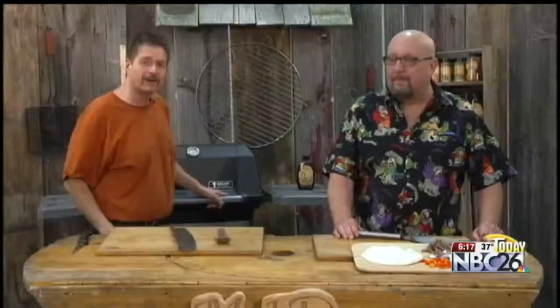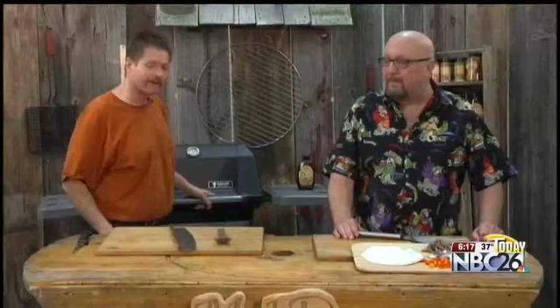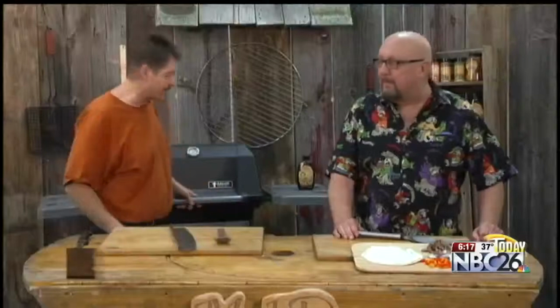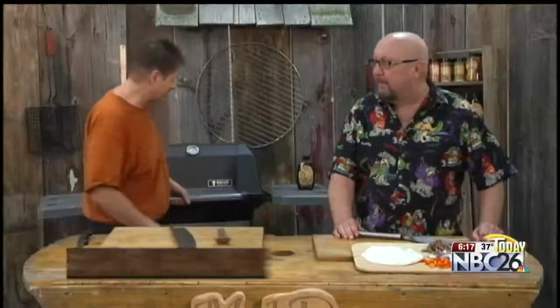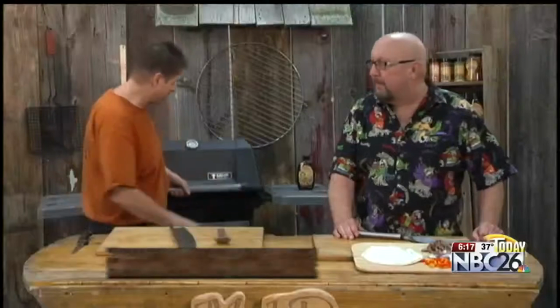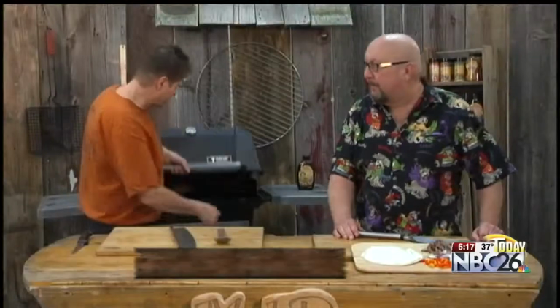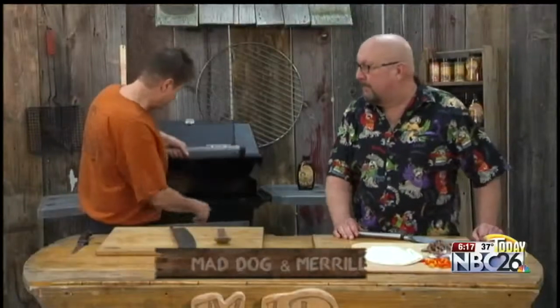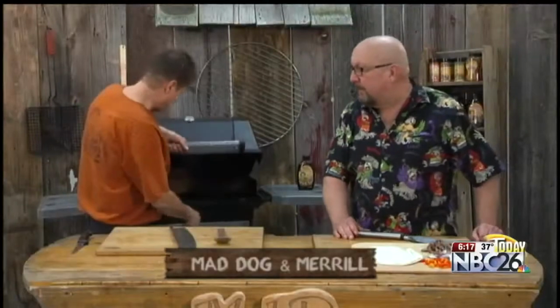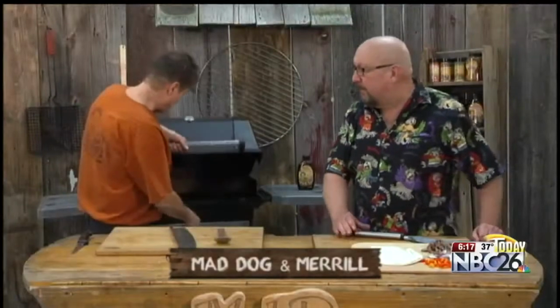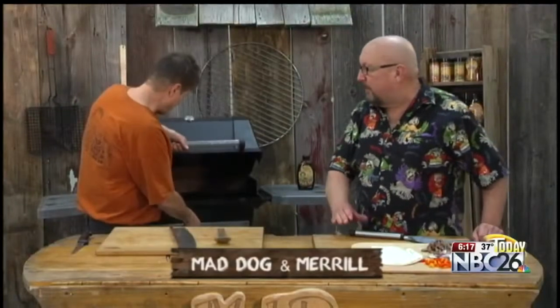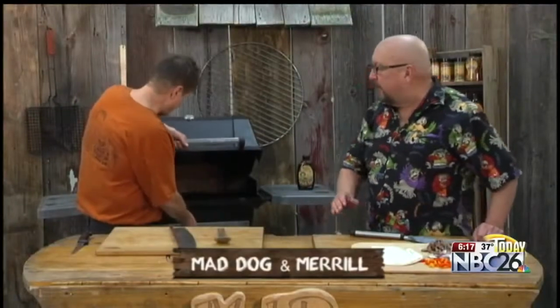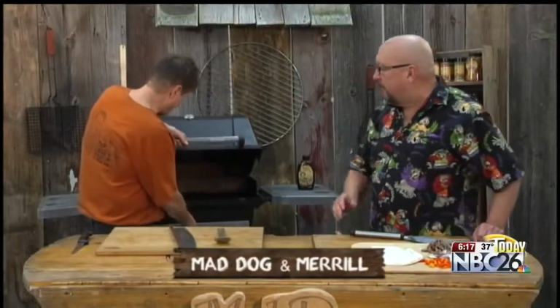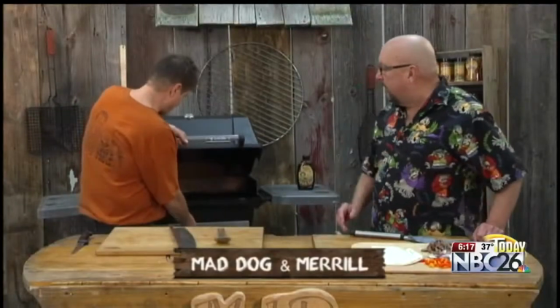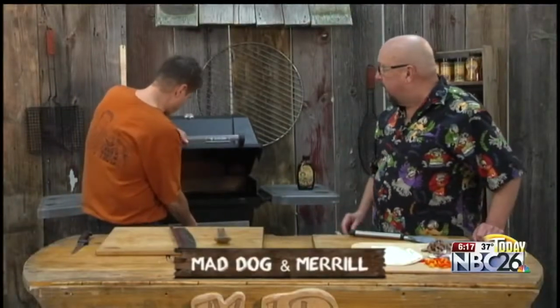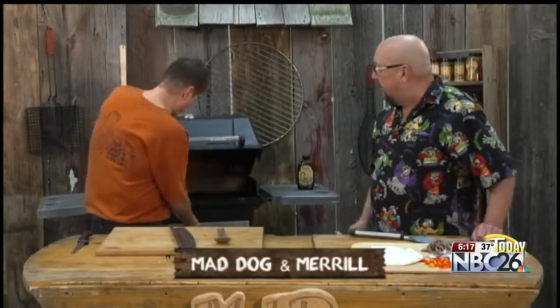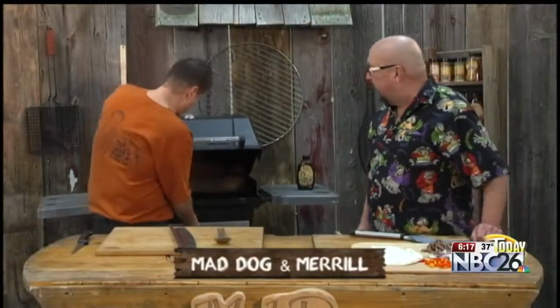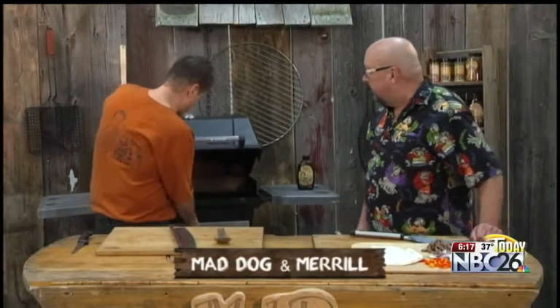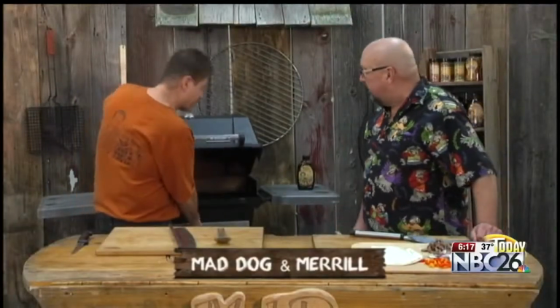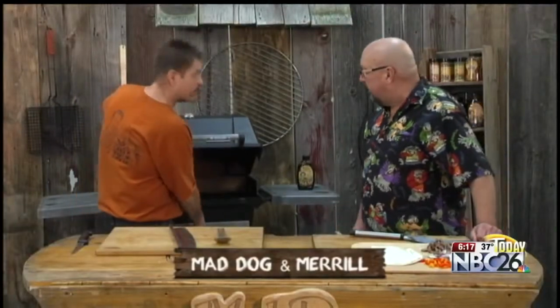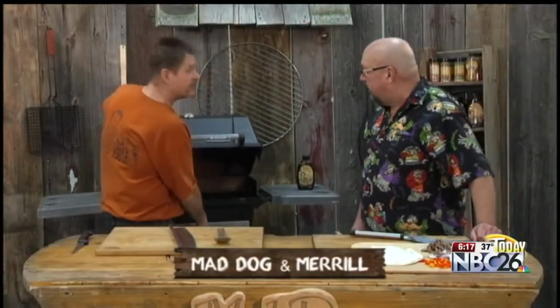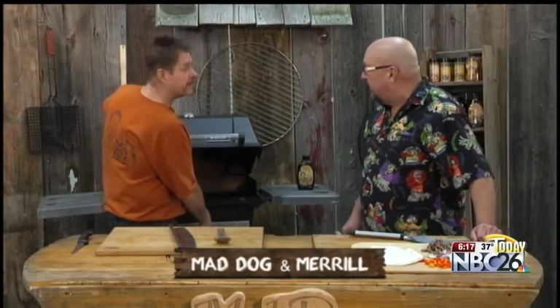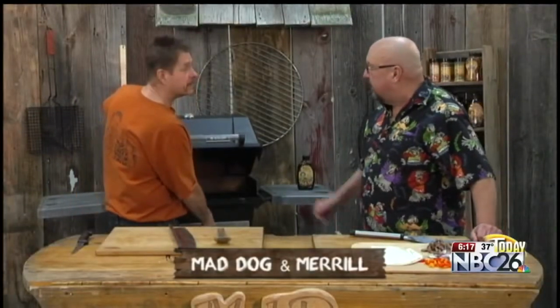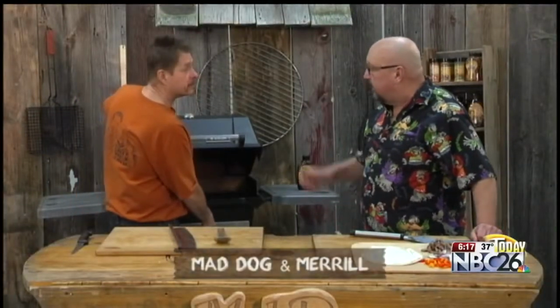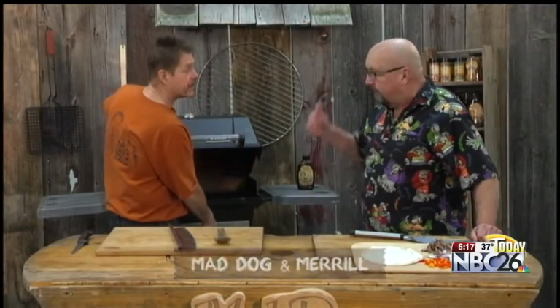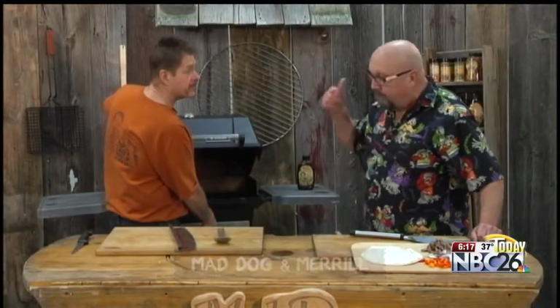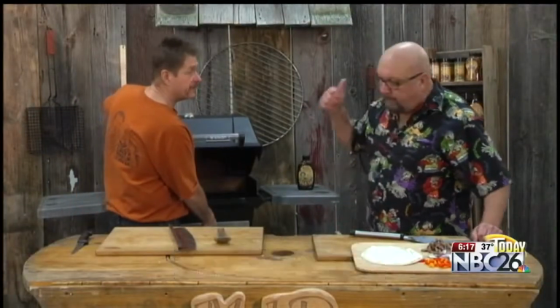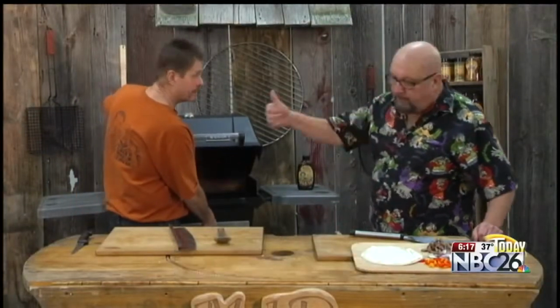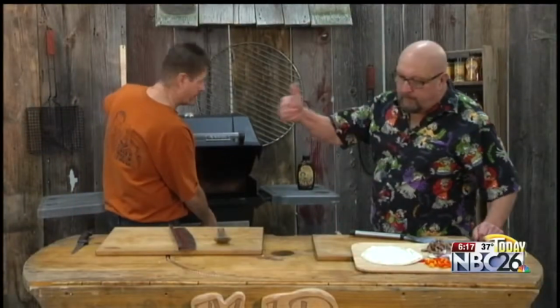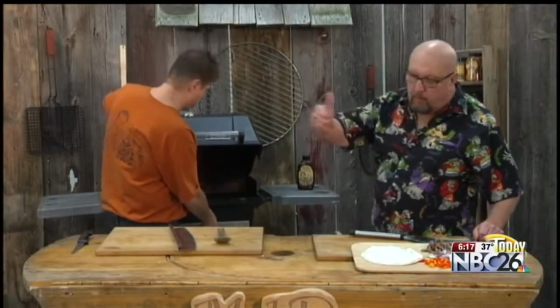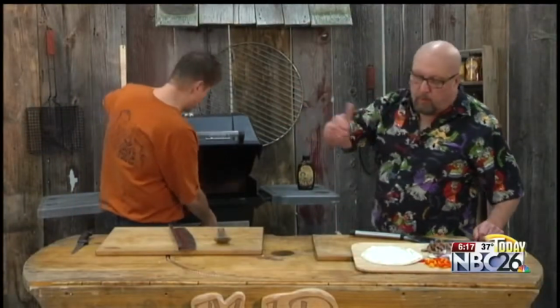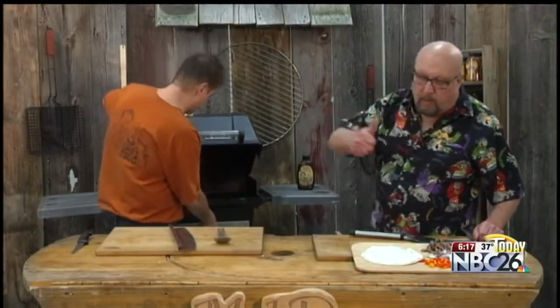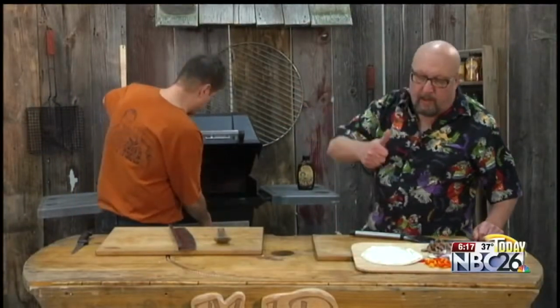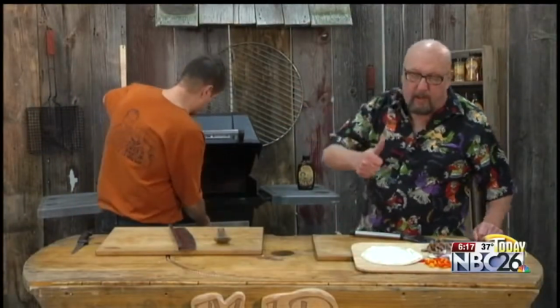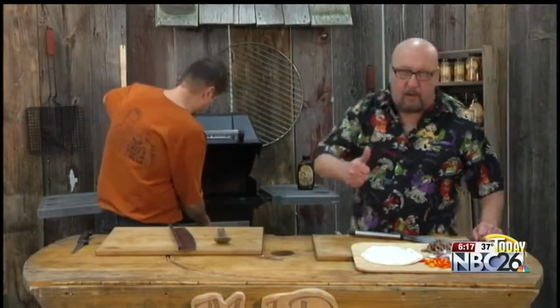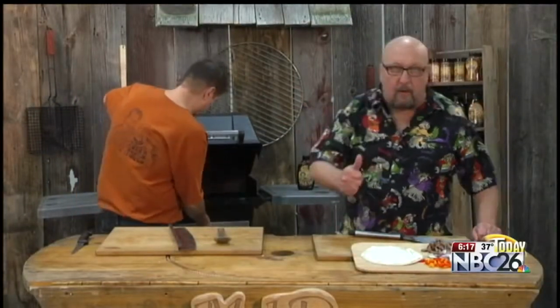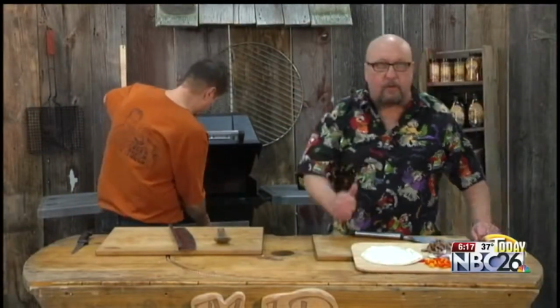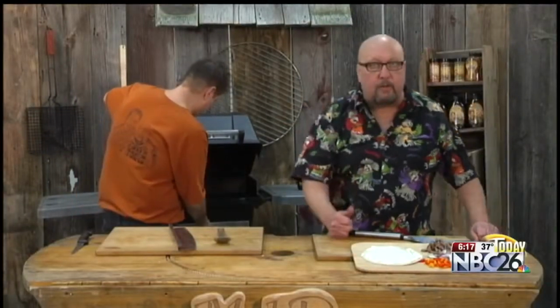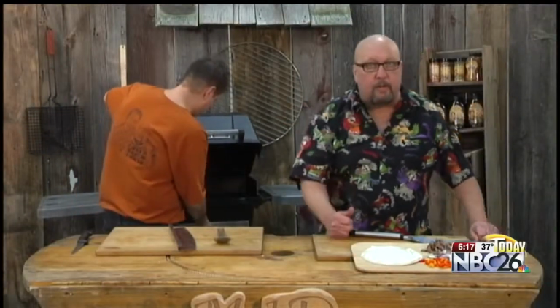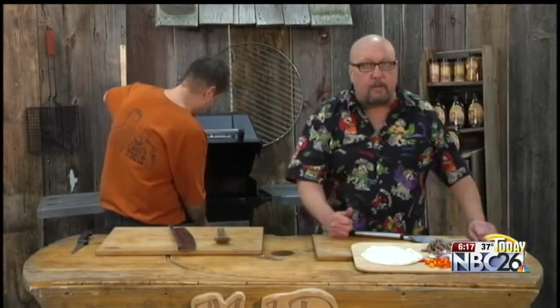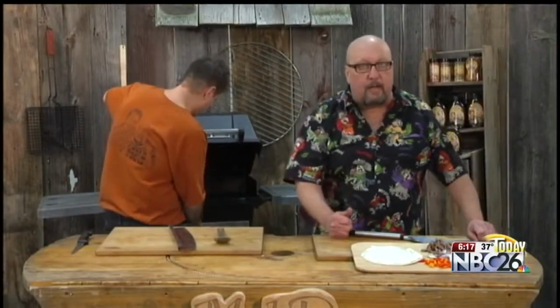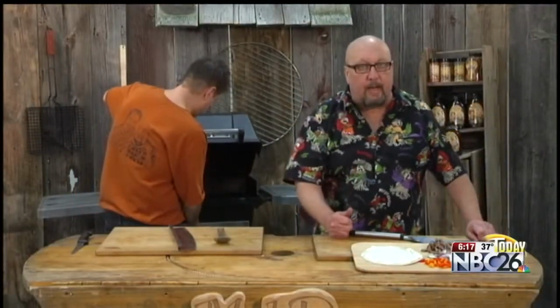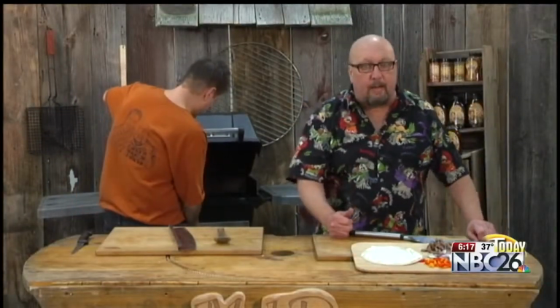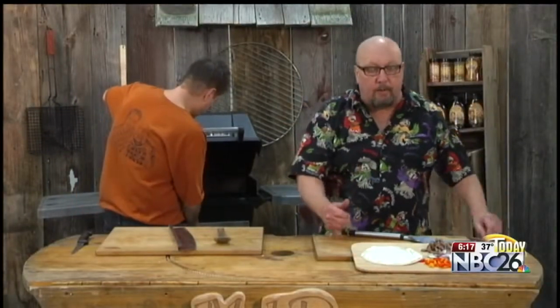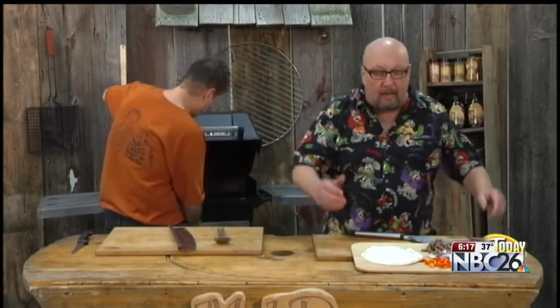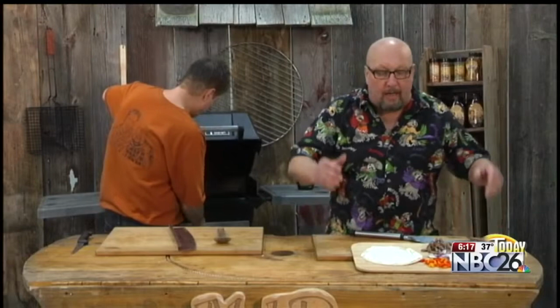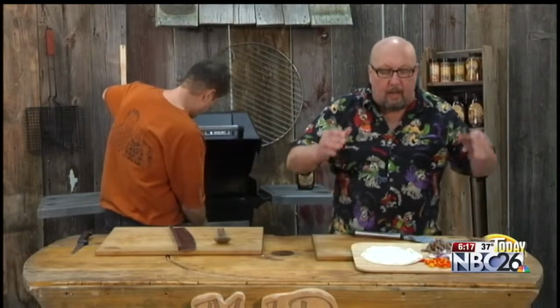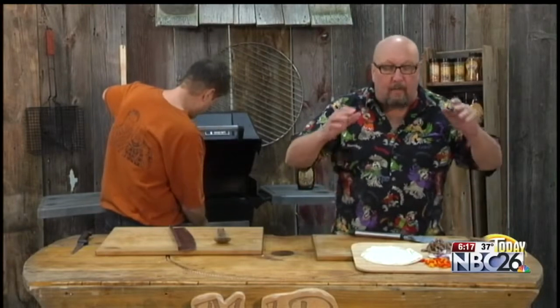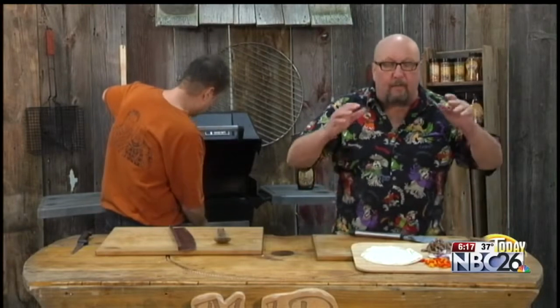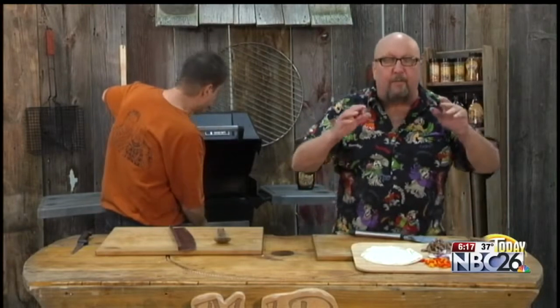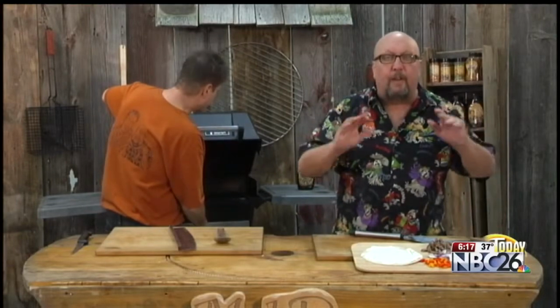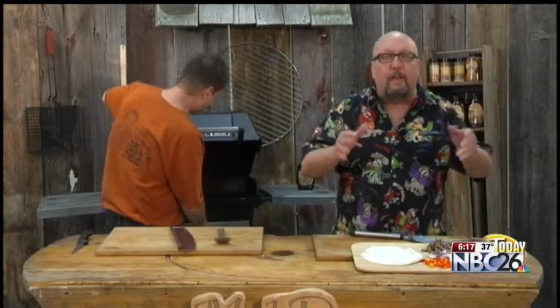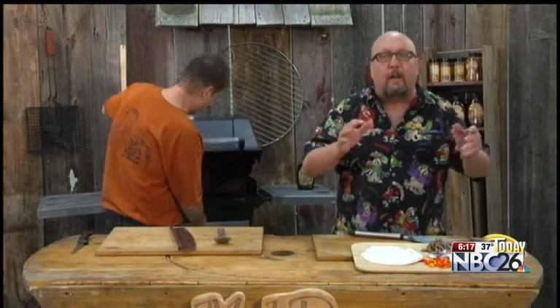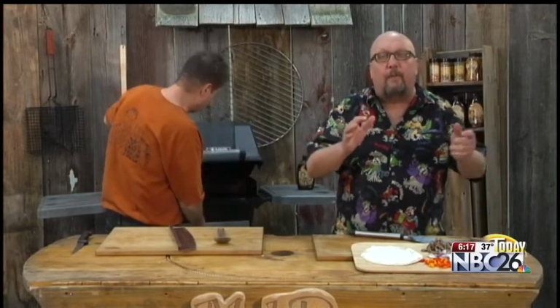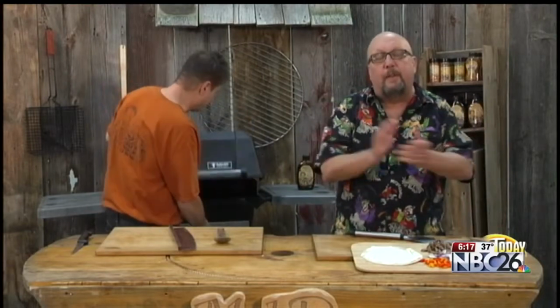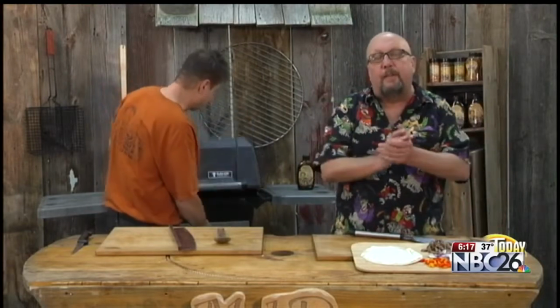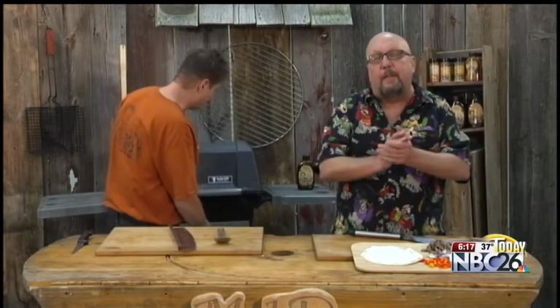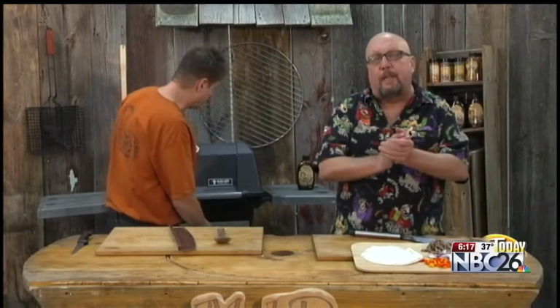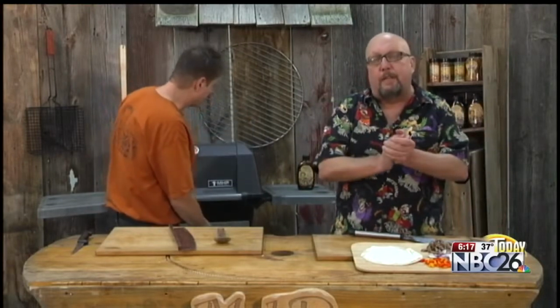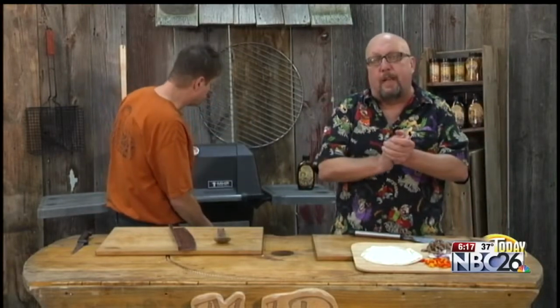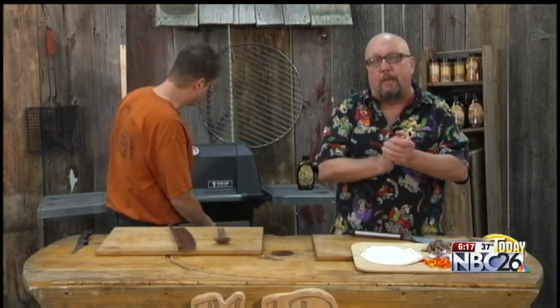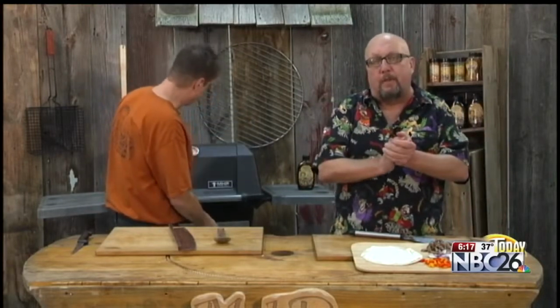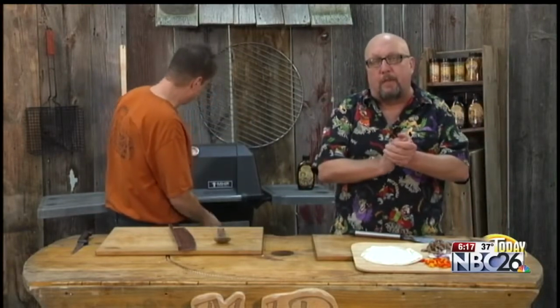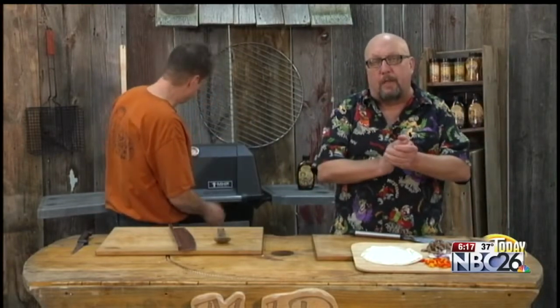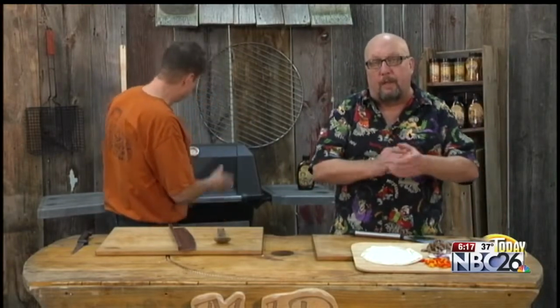I've got that grill fired up to a medium direct heat for you, Merrill. Way to go. I'm doing a little Philadelphia steak sandwich today.